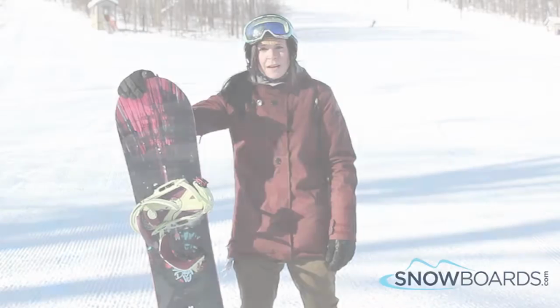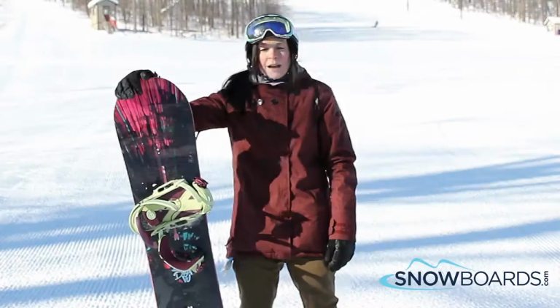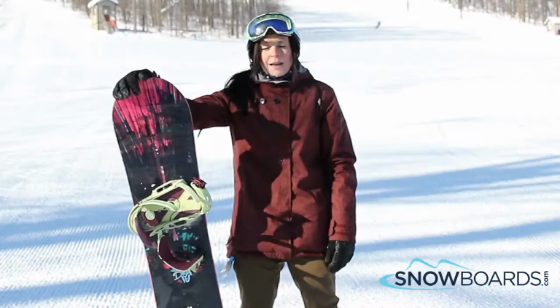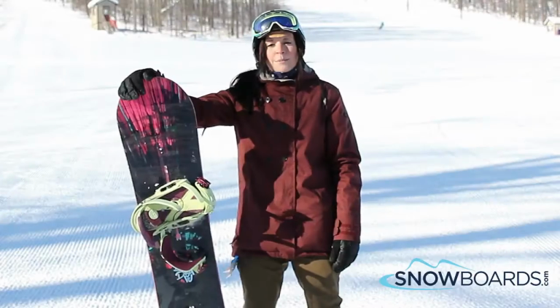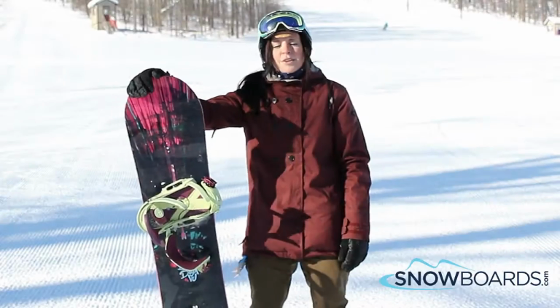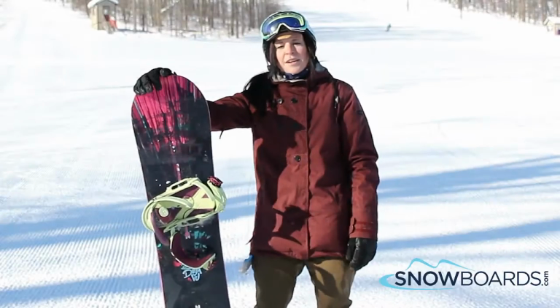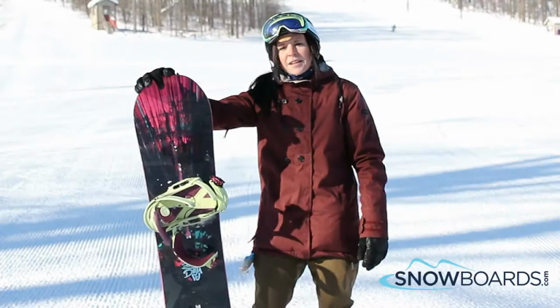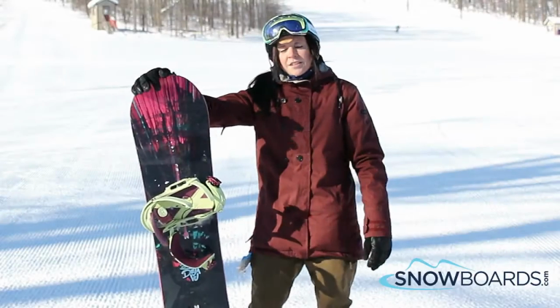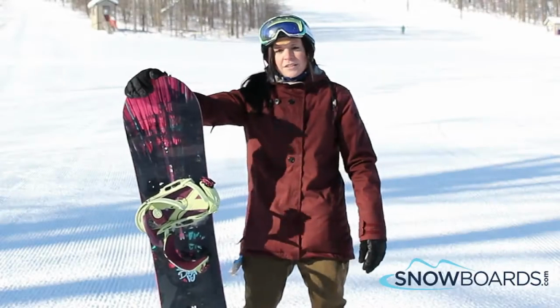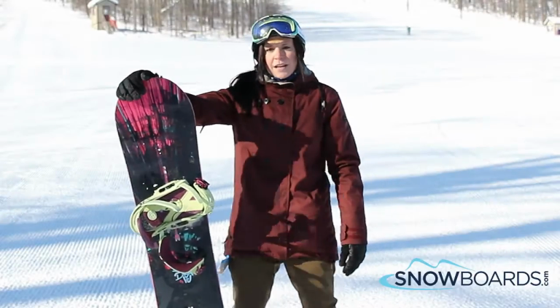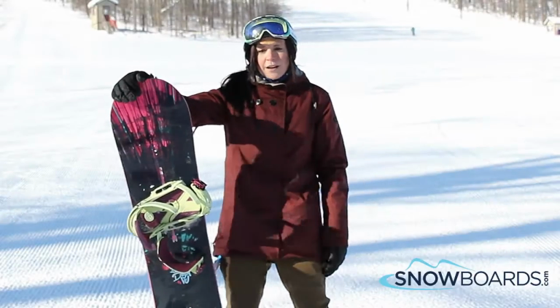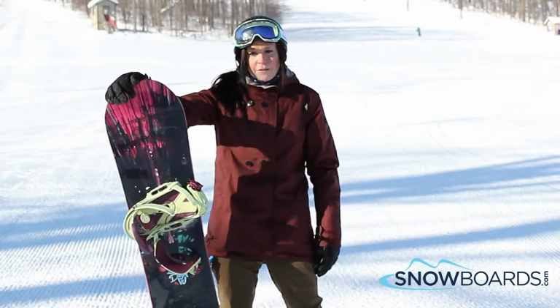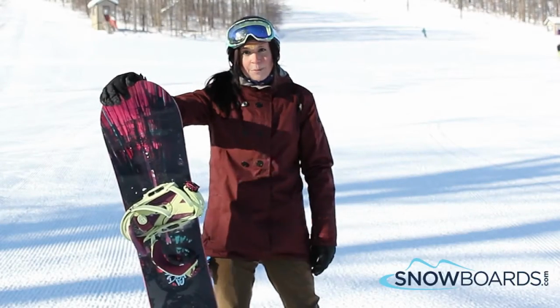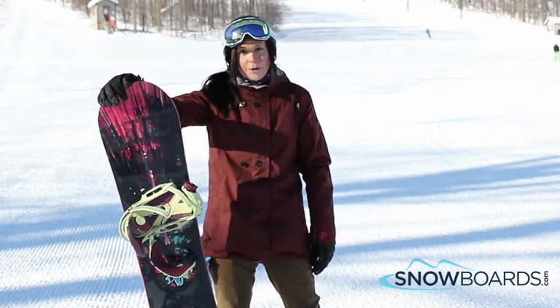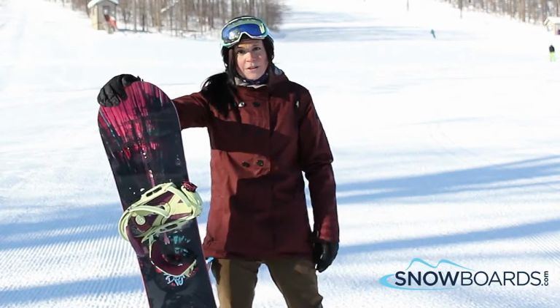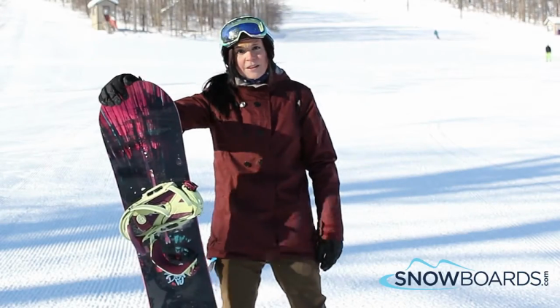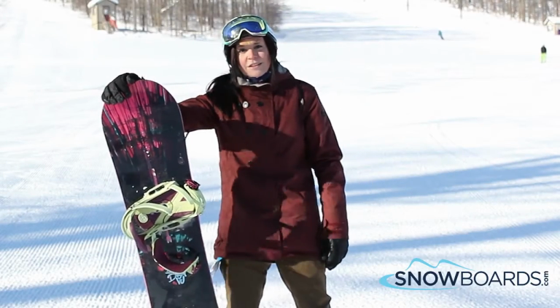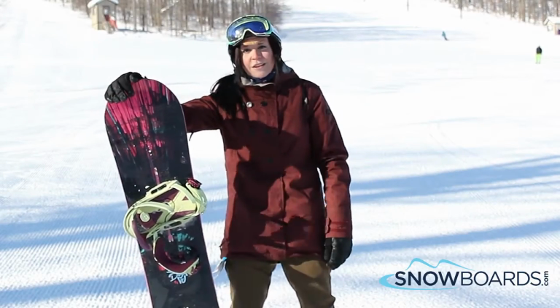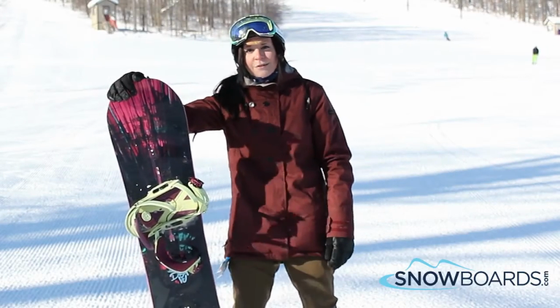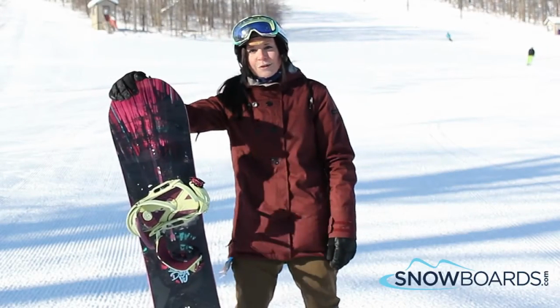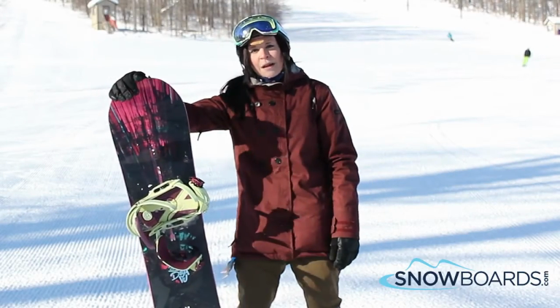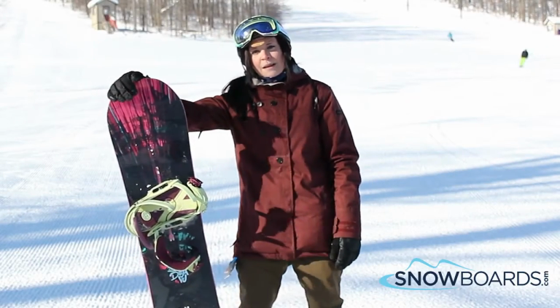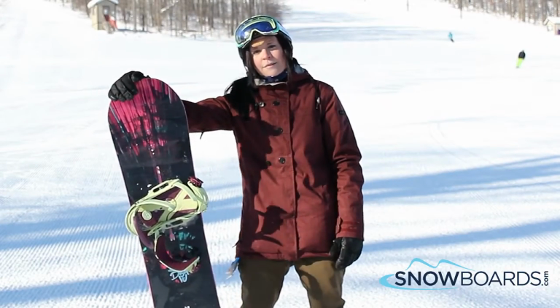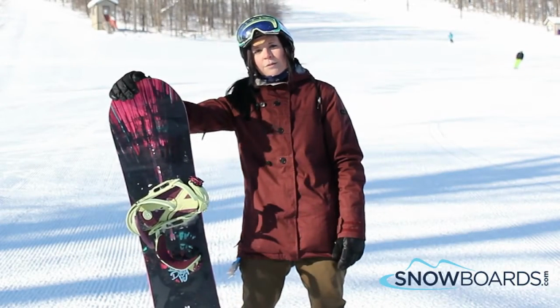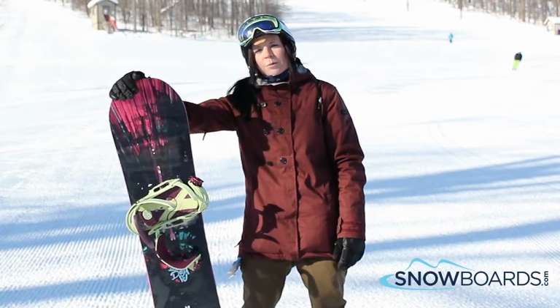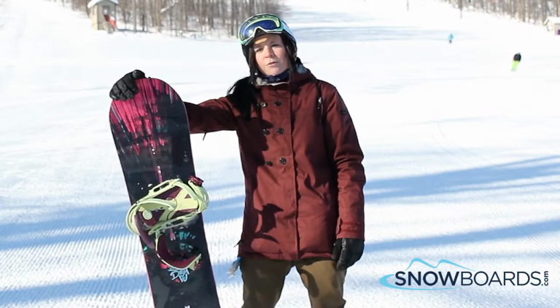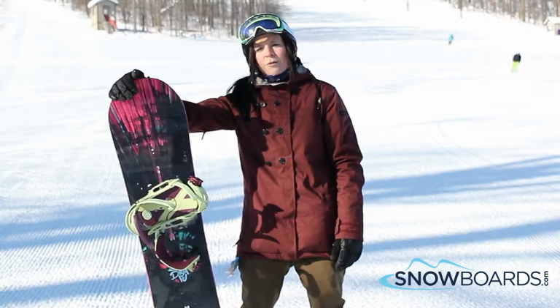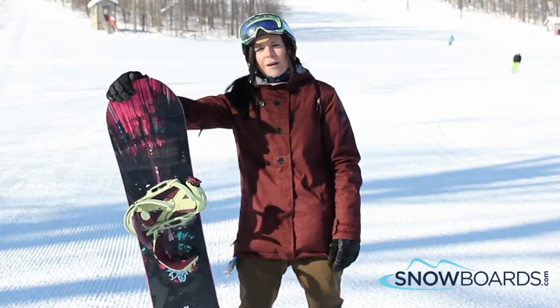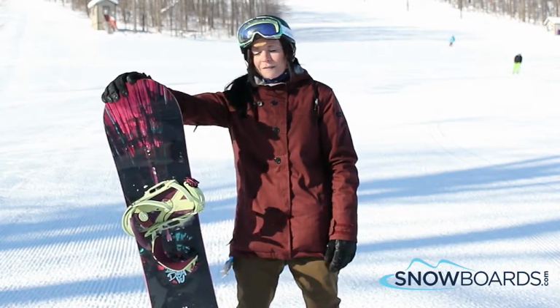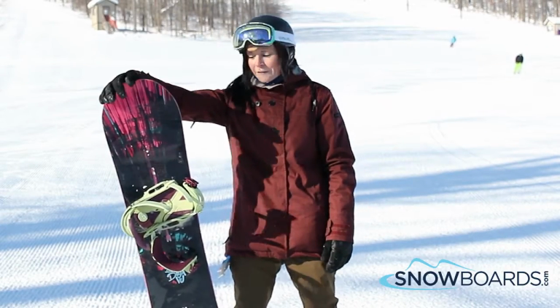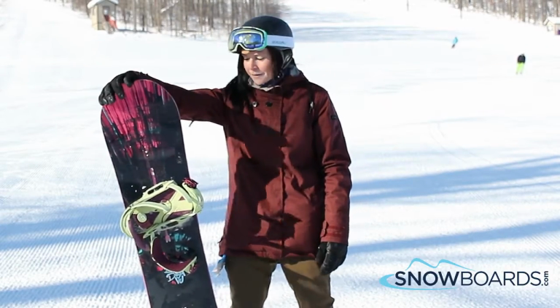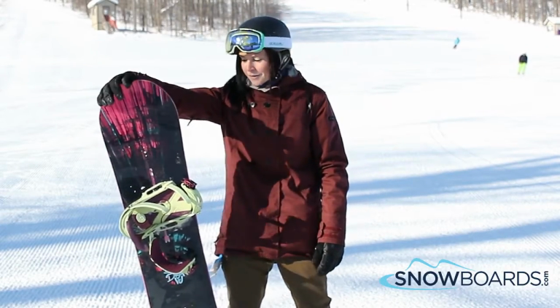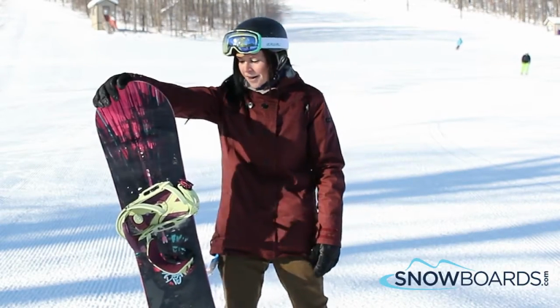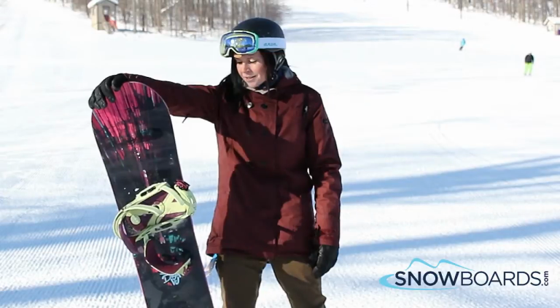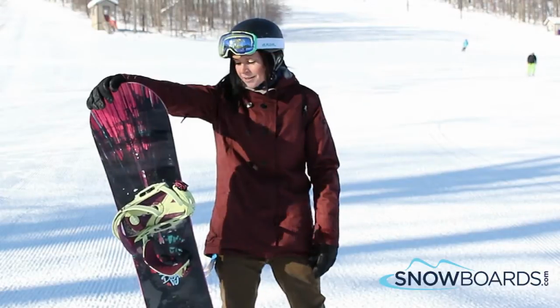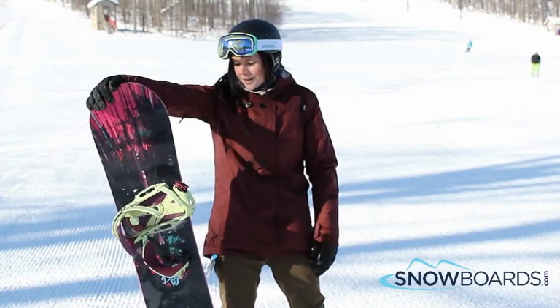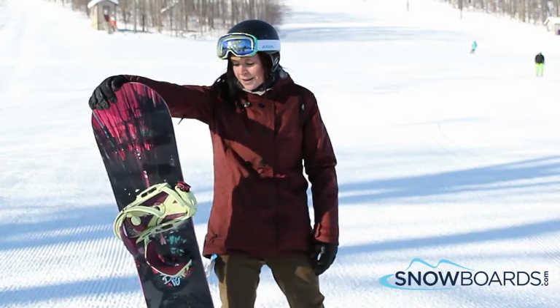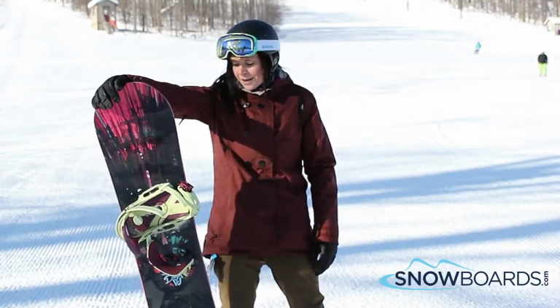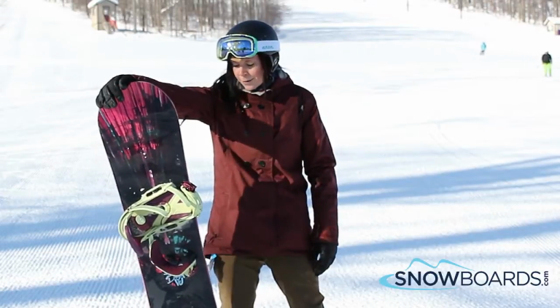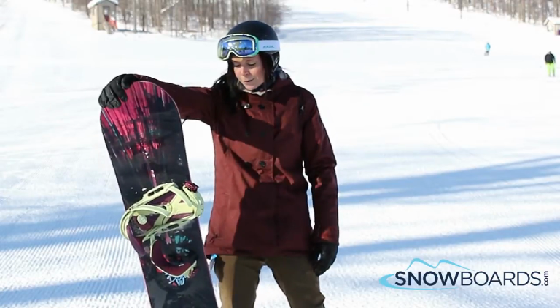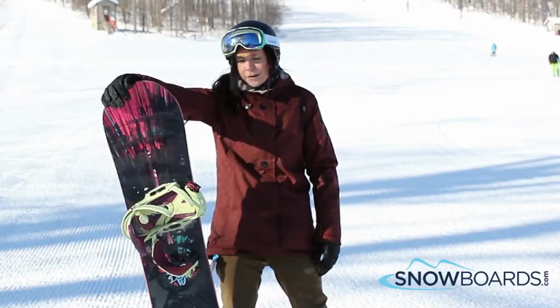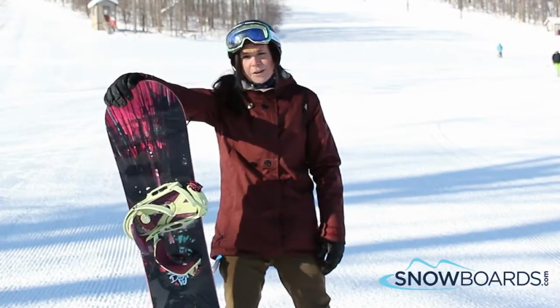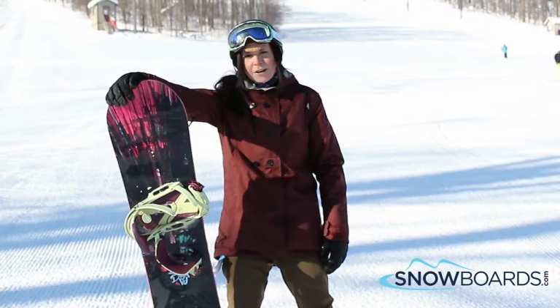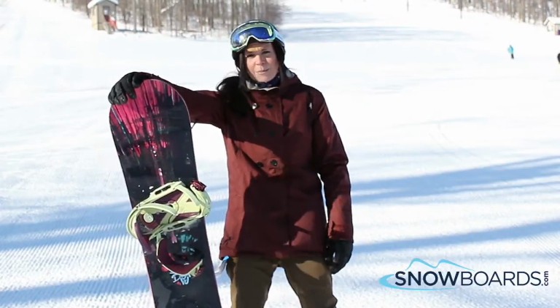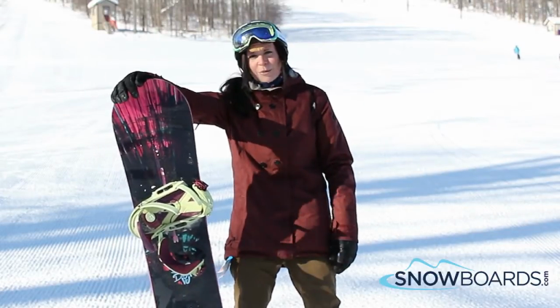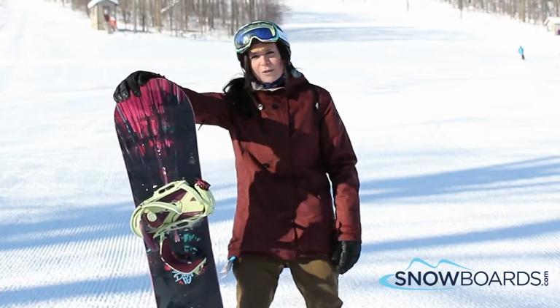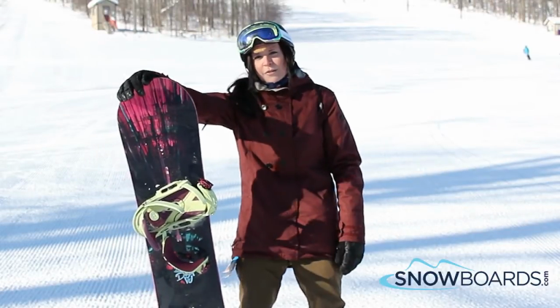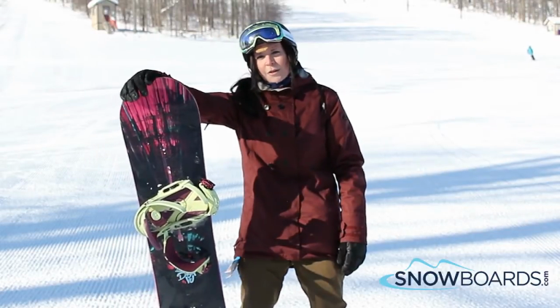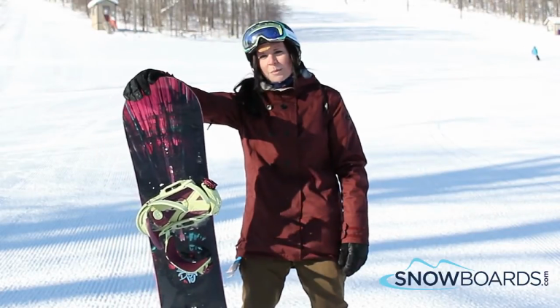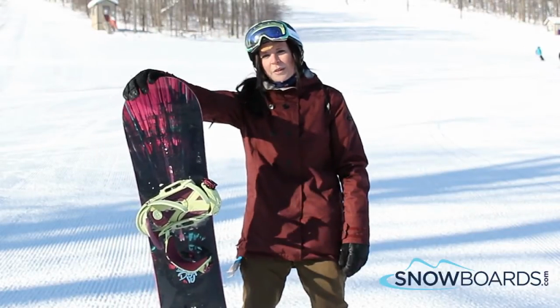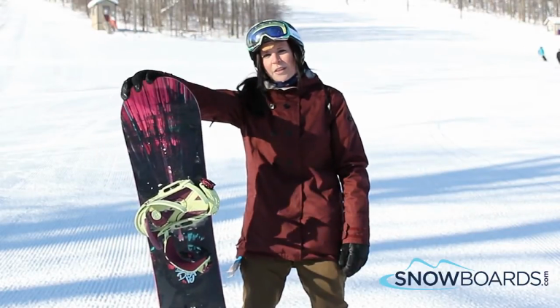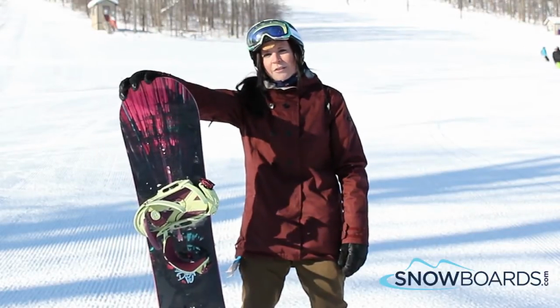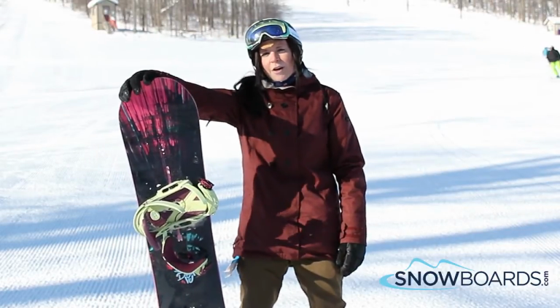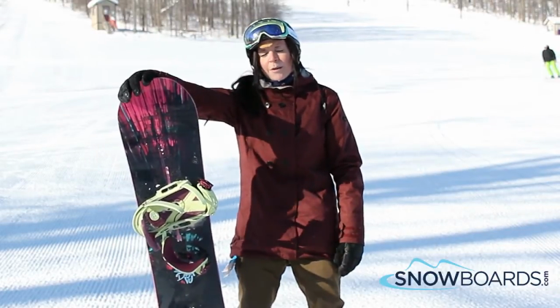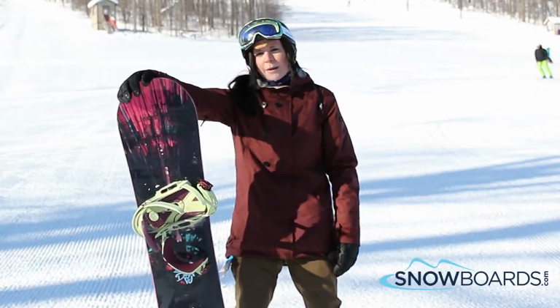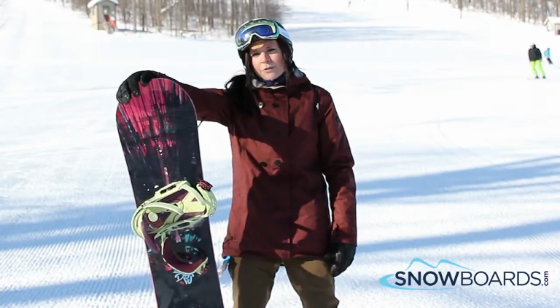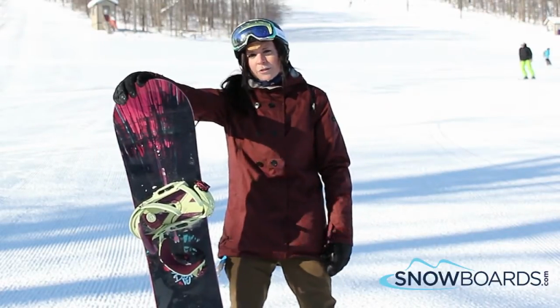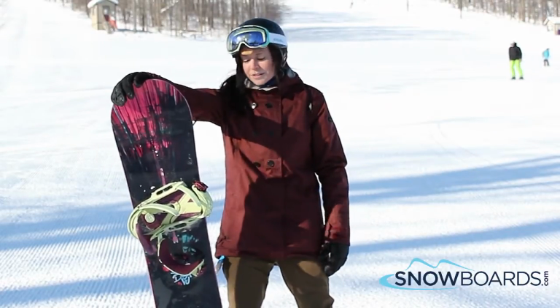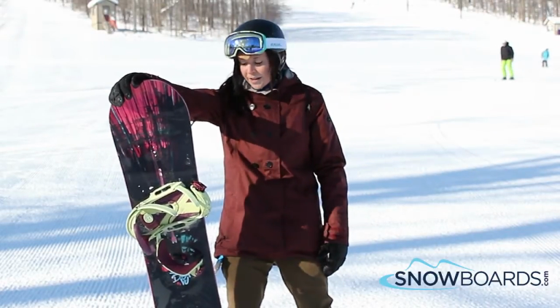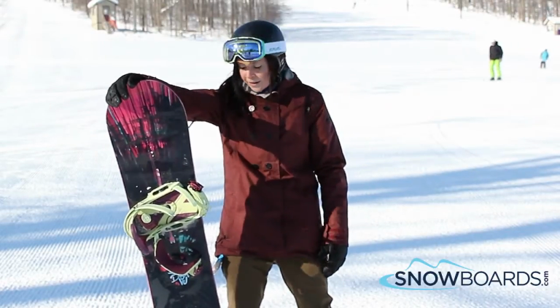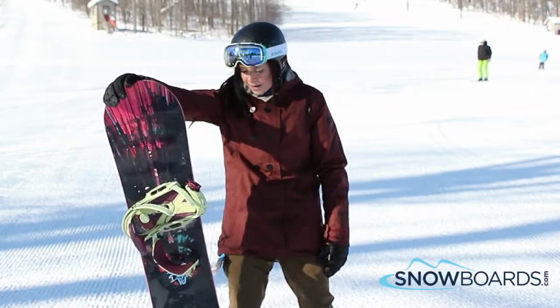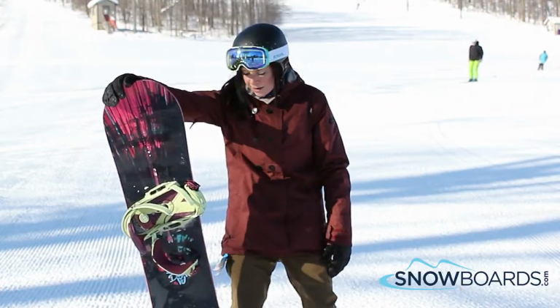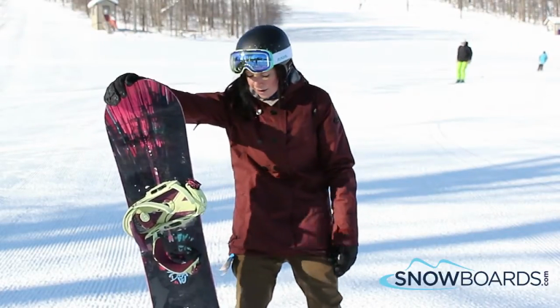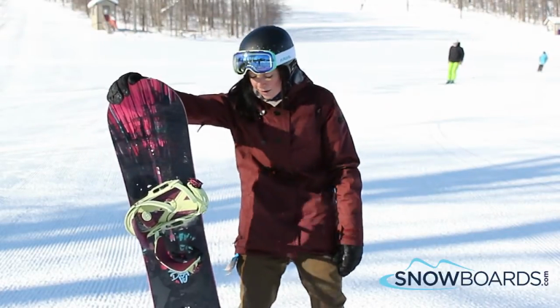Hi, I'm Jenna. I just got off the Burton Deja Vu. I give this board 4 out of 5 stars. It's a really great board for your mid-level all-mountain freestyle kind of girl.